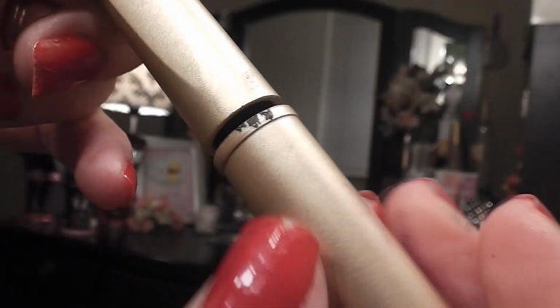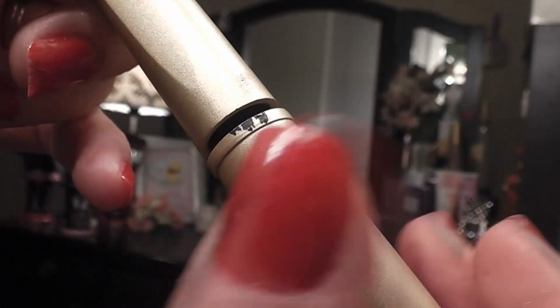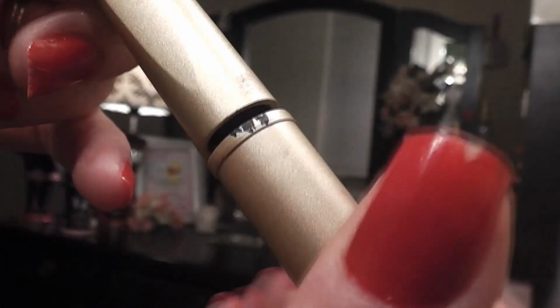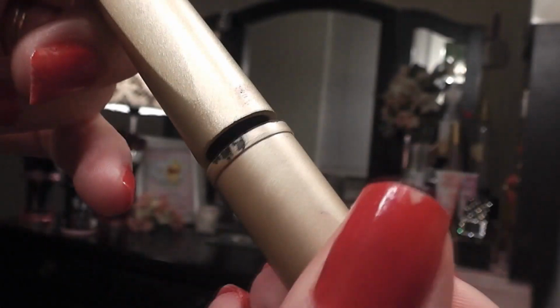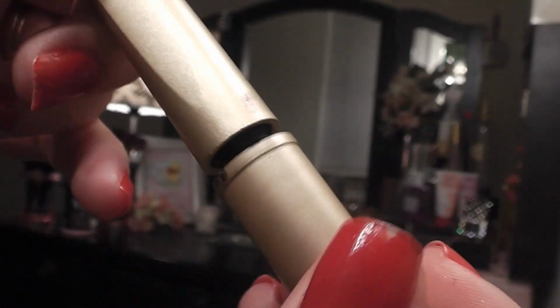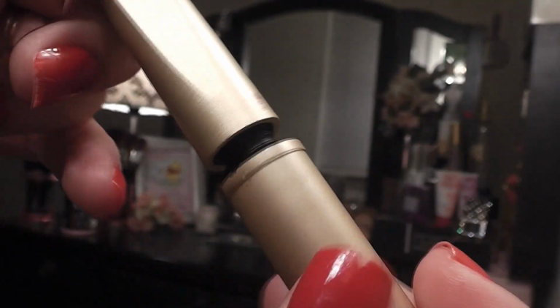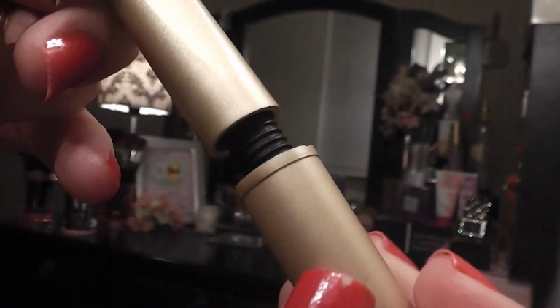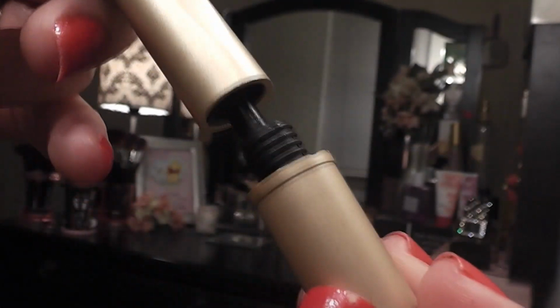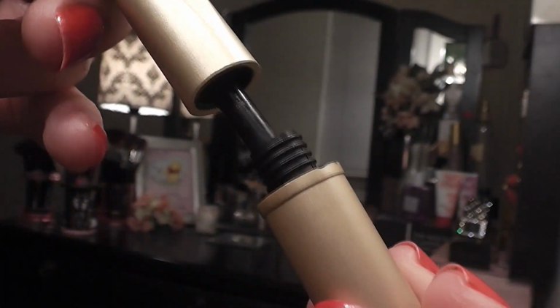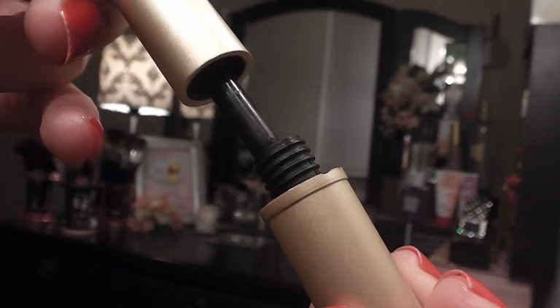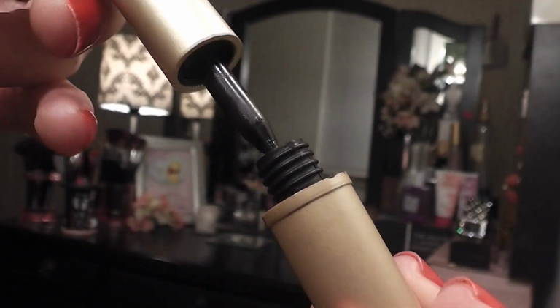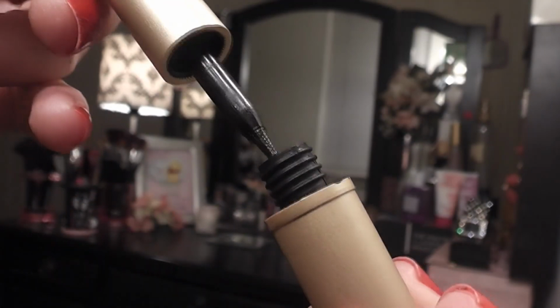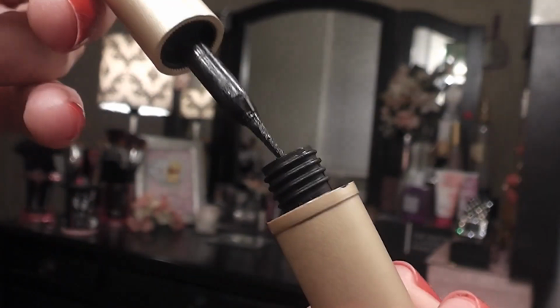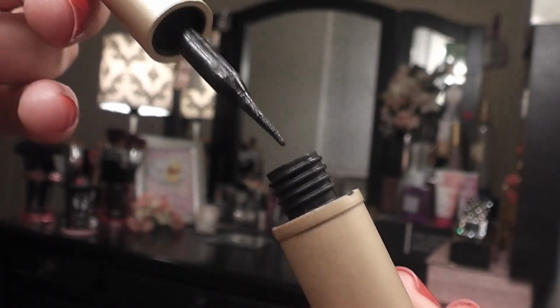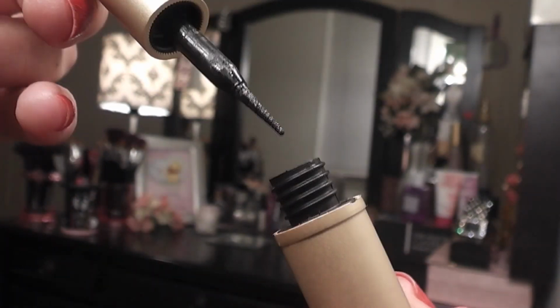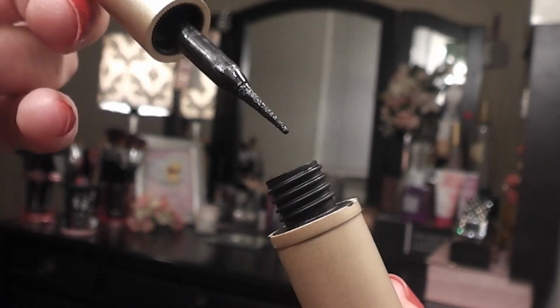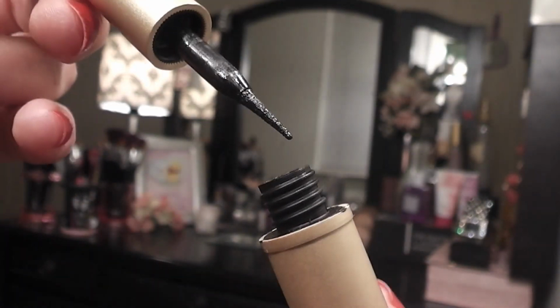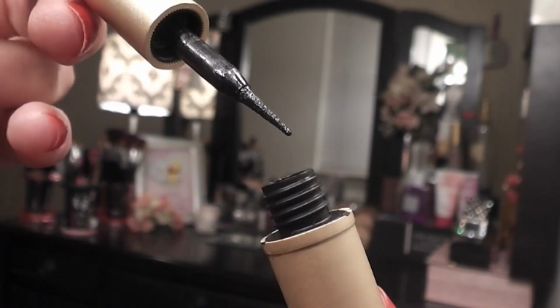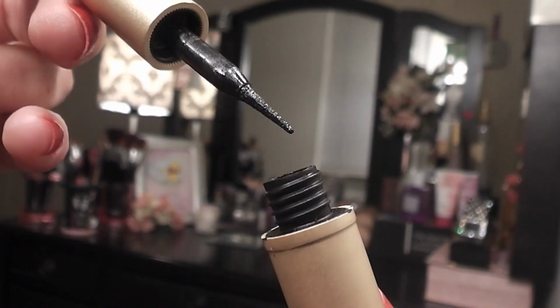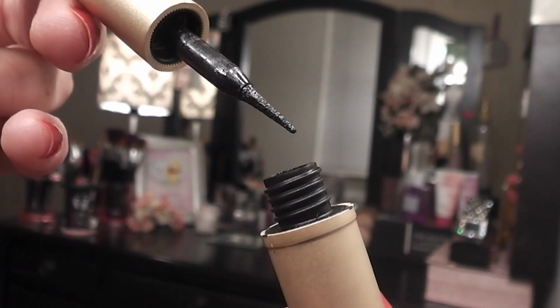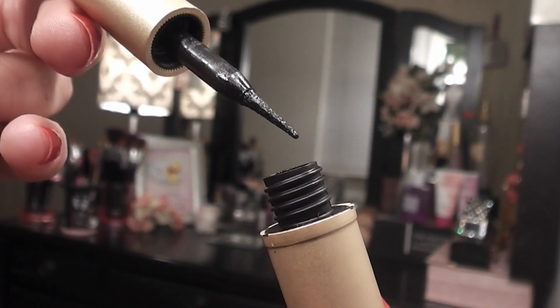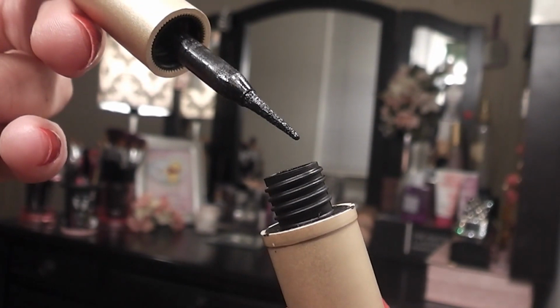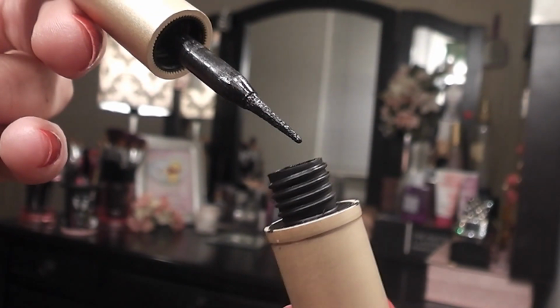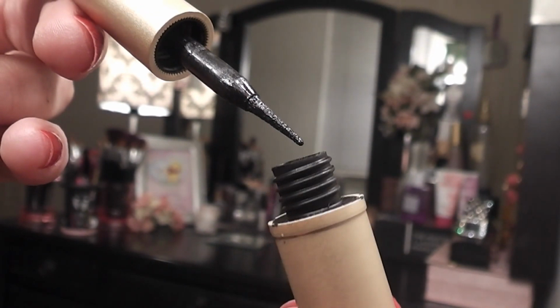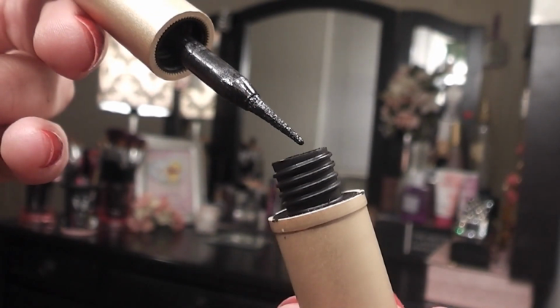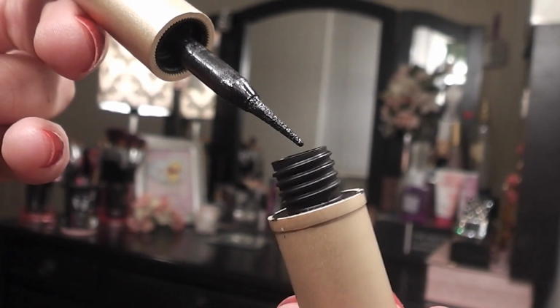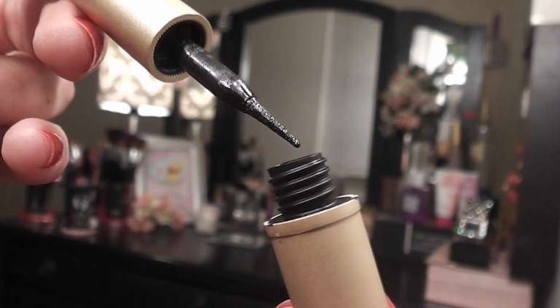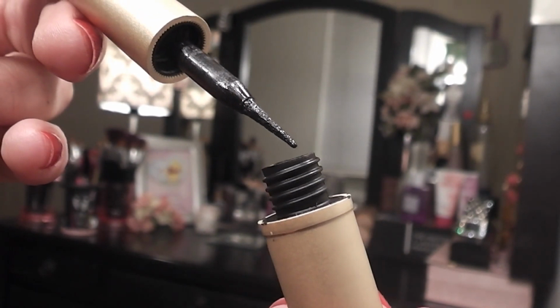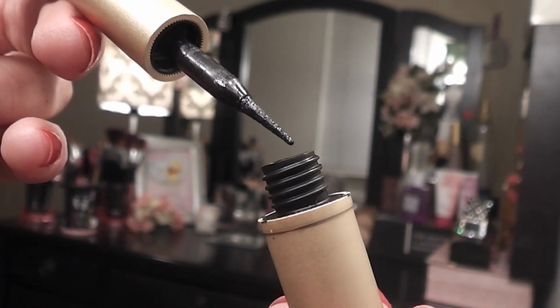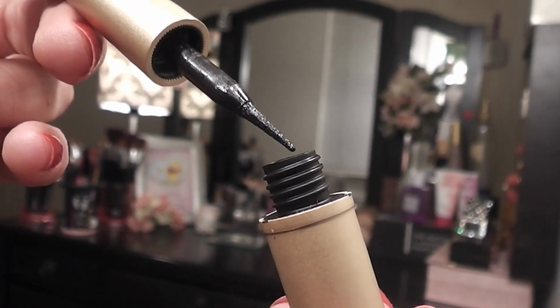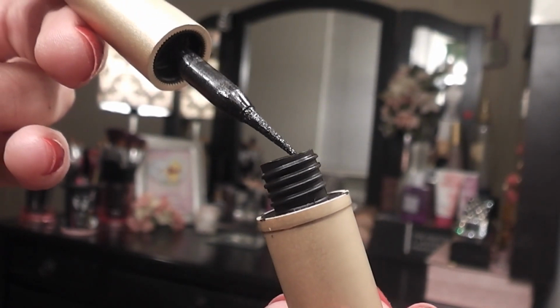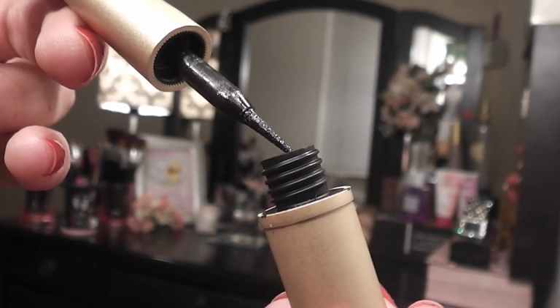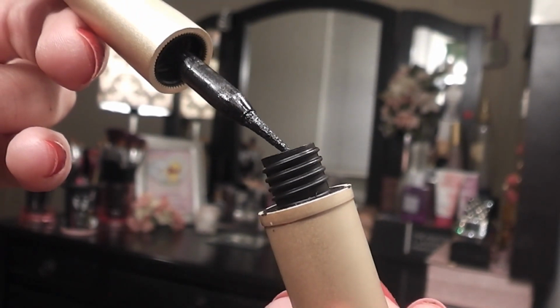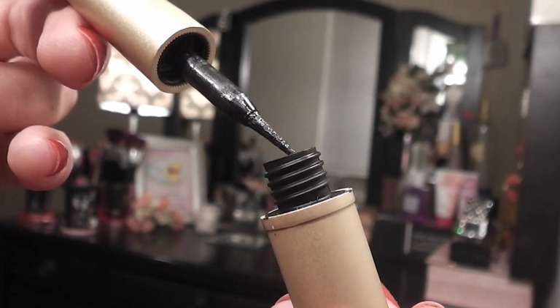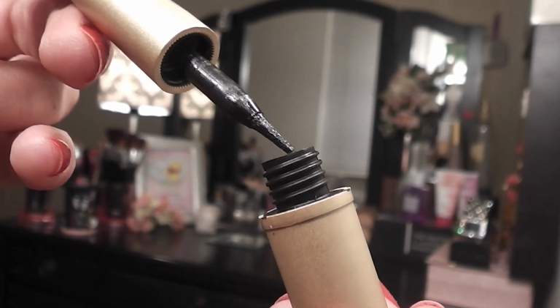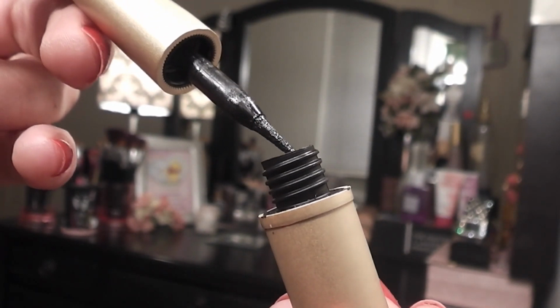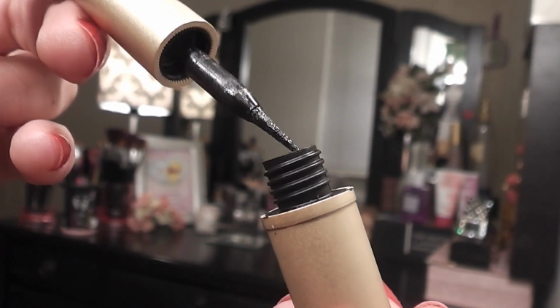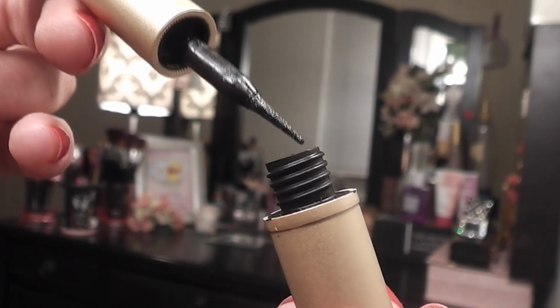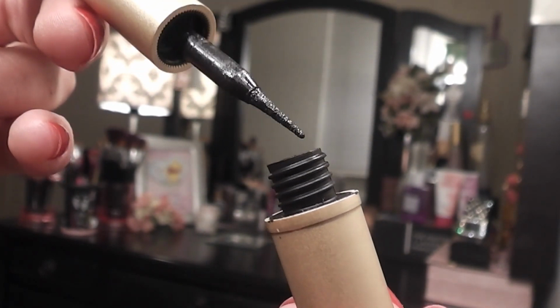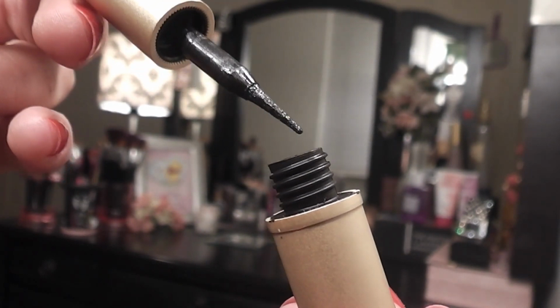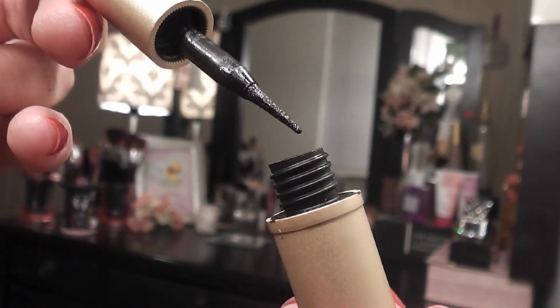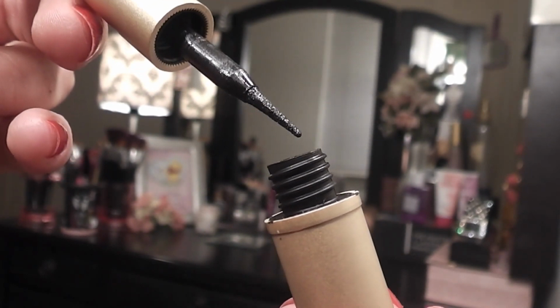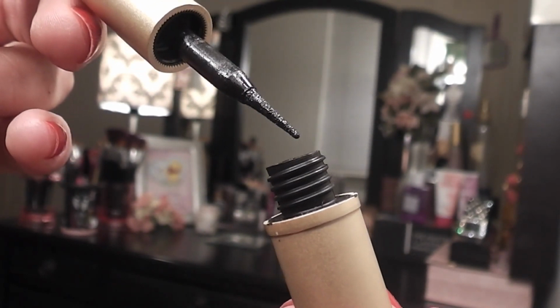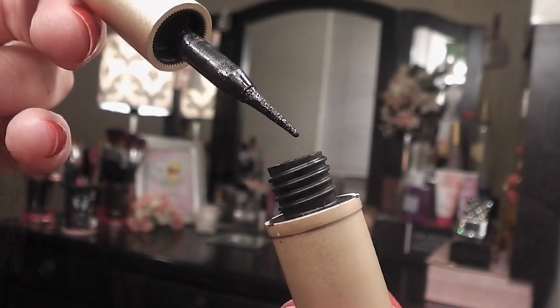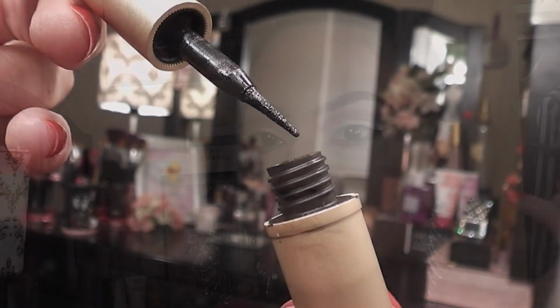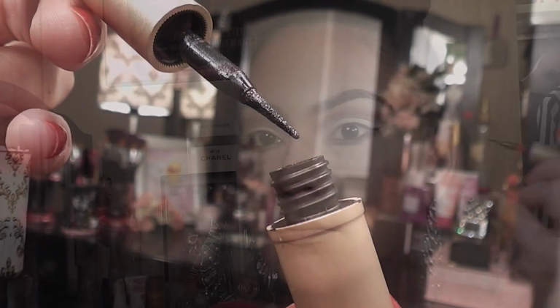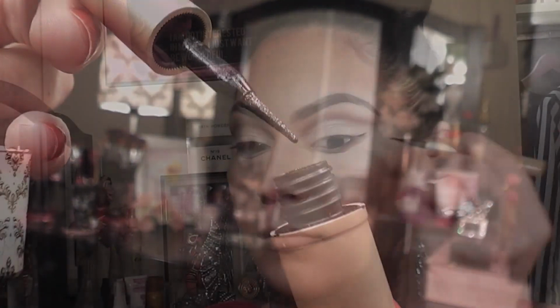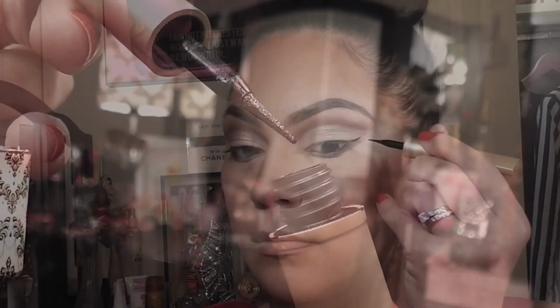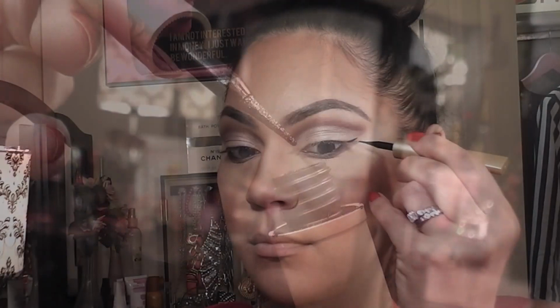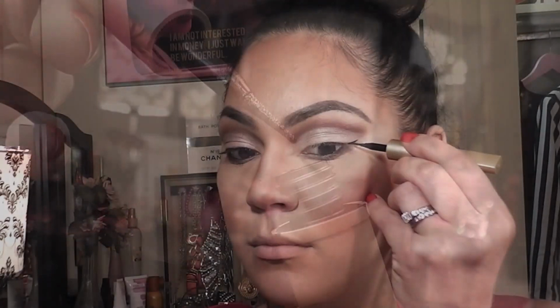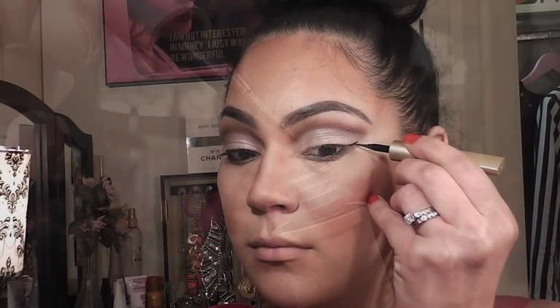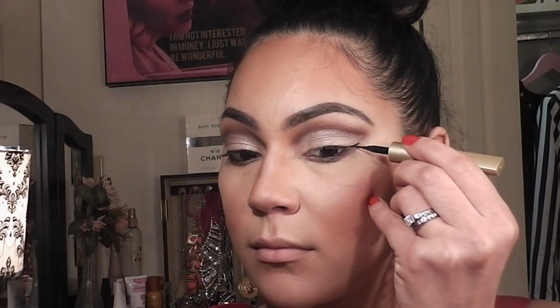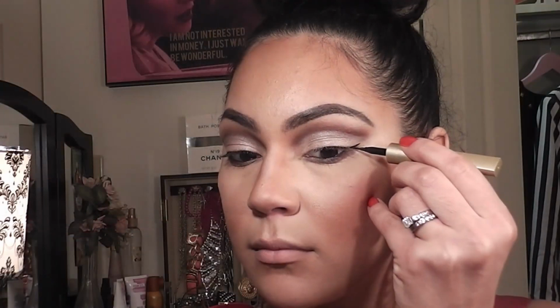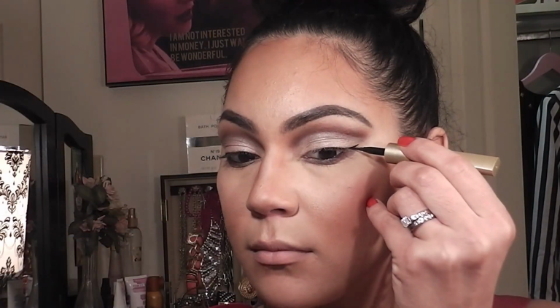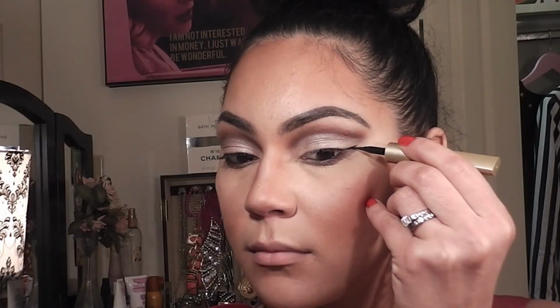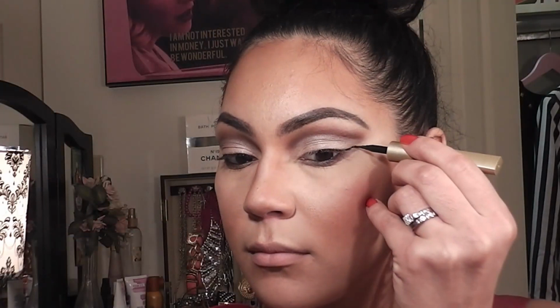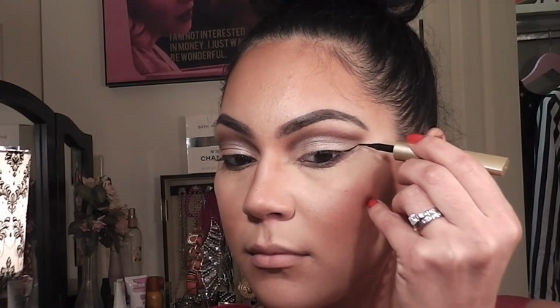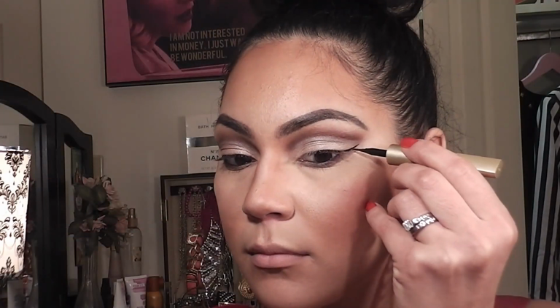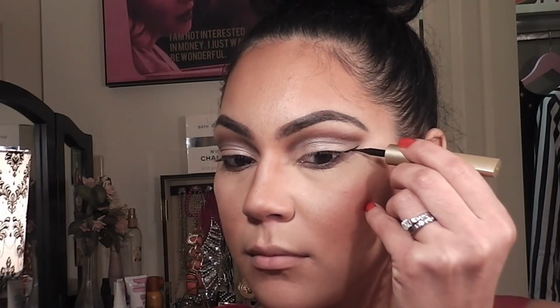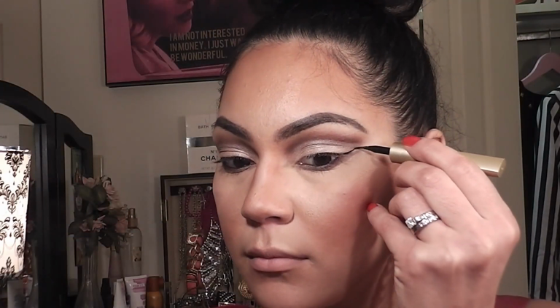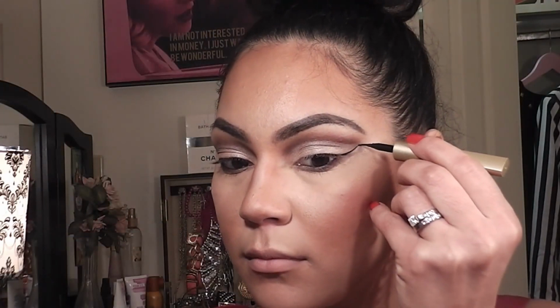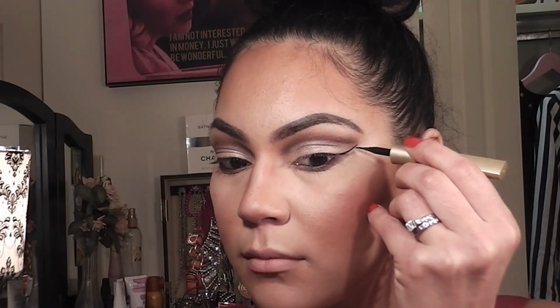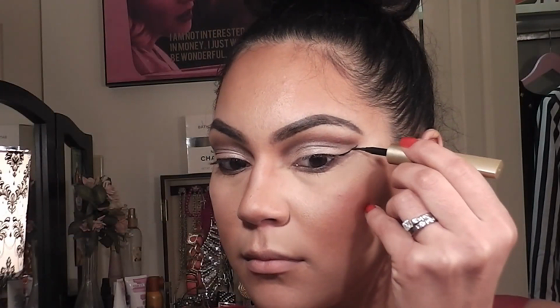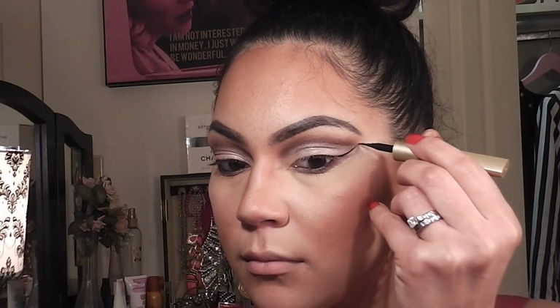Next, I'm taking the L'Oreal Linear Intense Eyeliner and making an extended wing connecting it to the end of the cut crease.